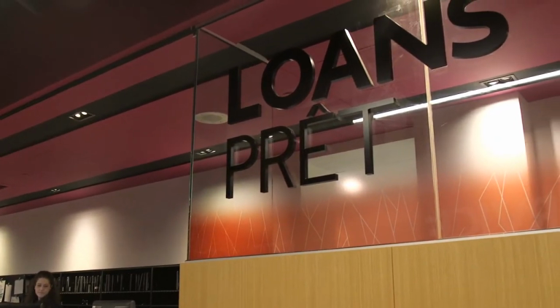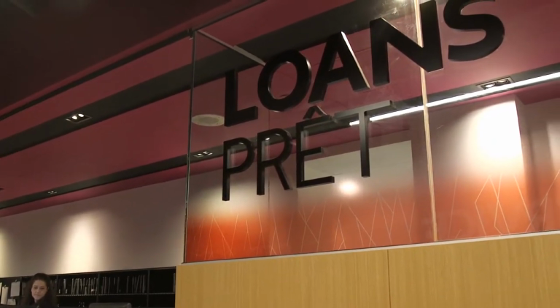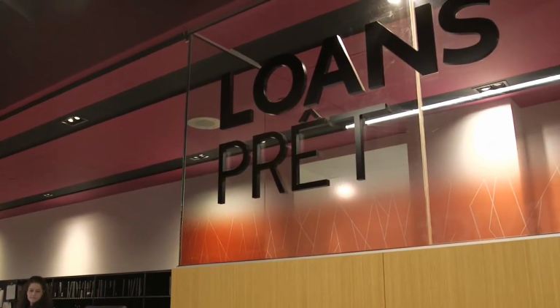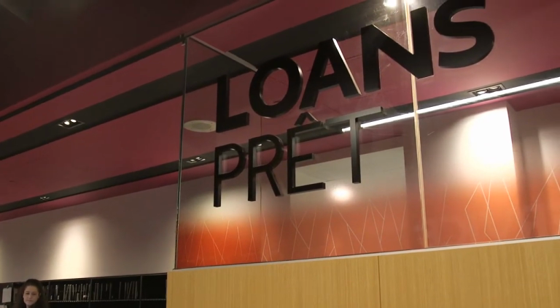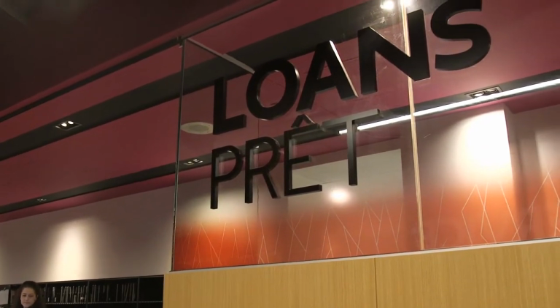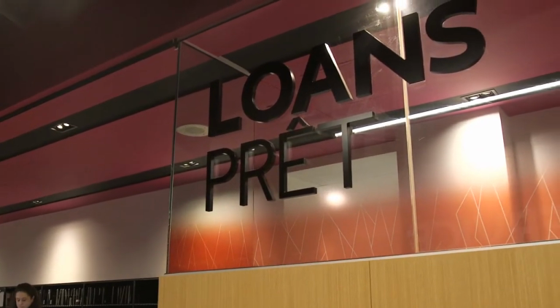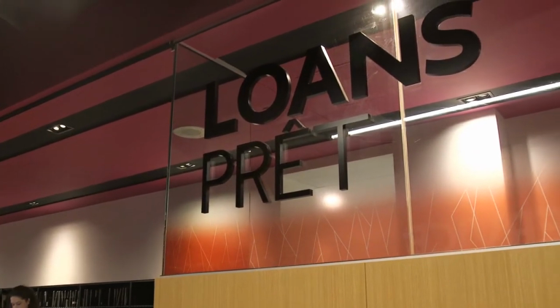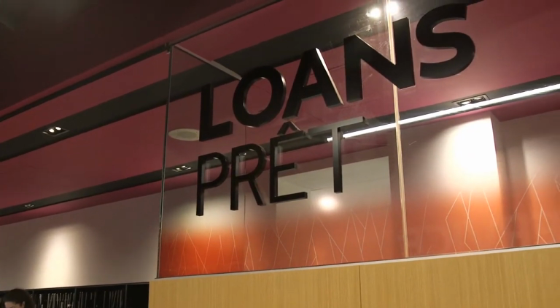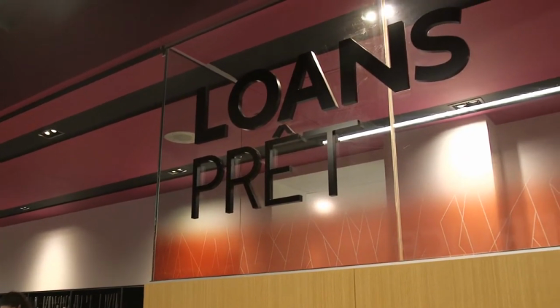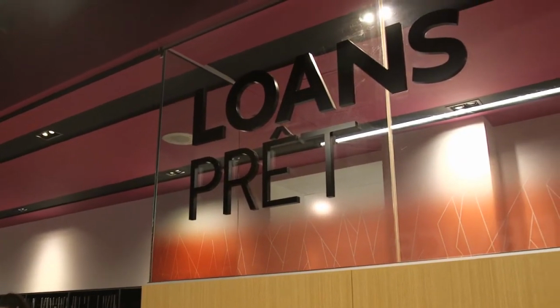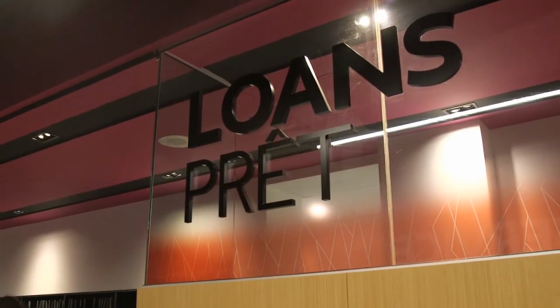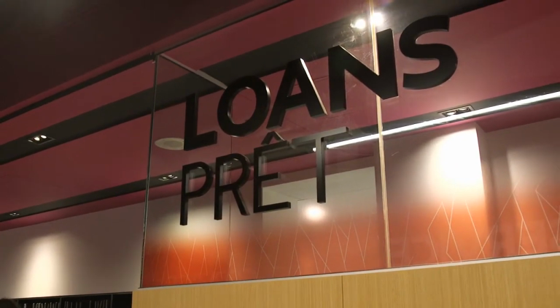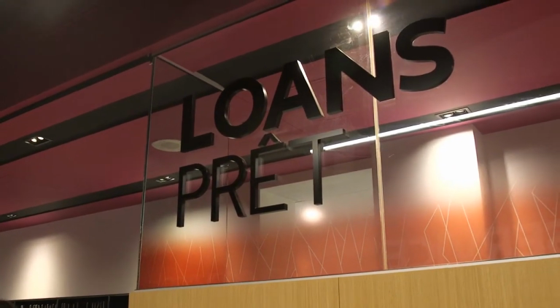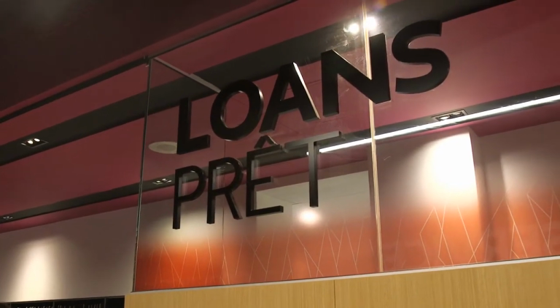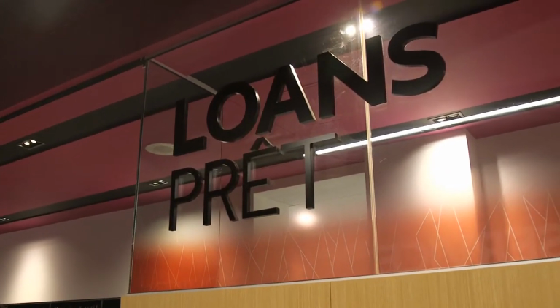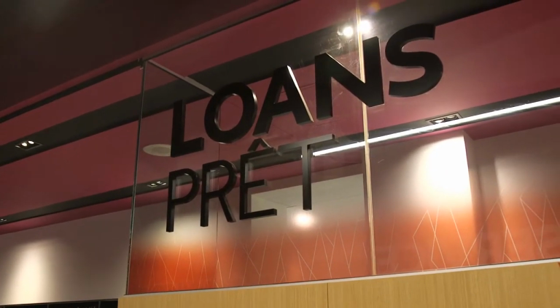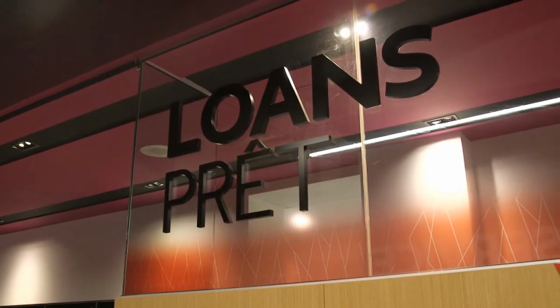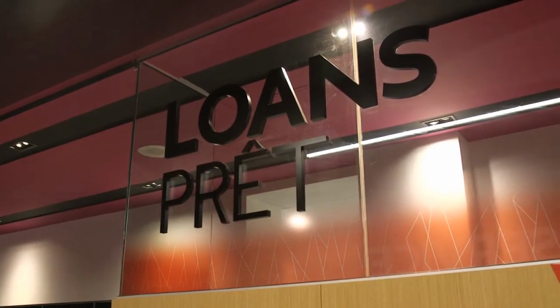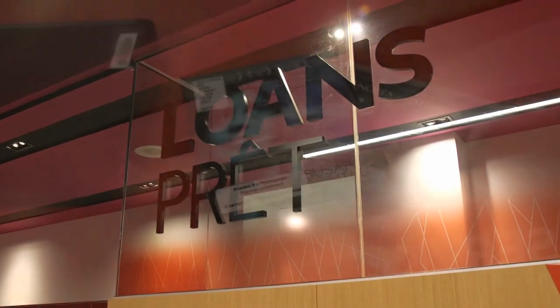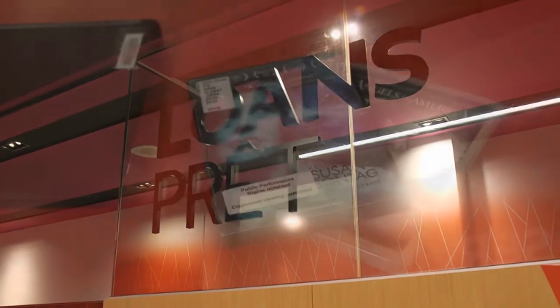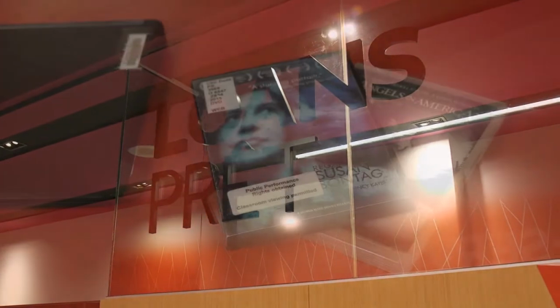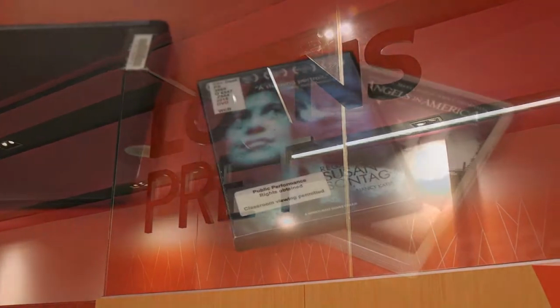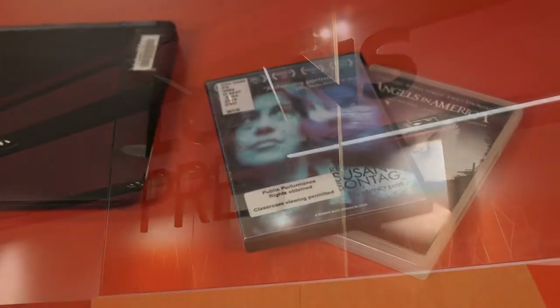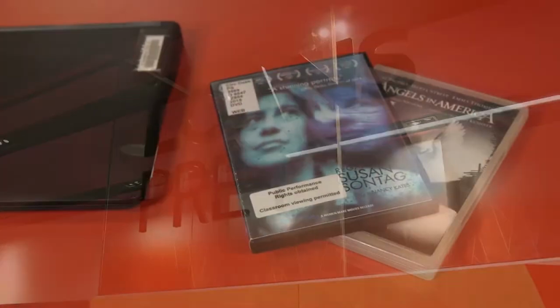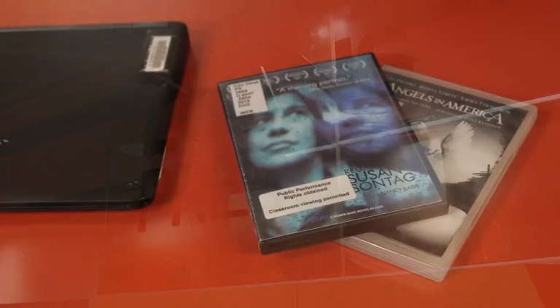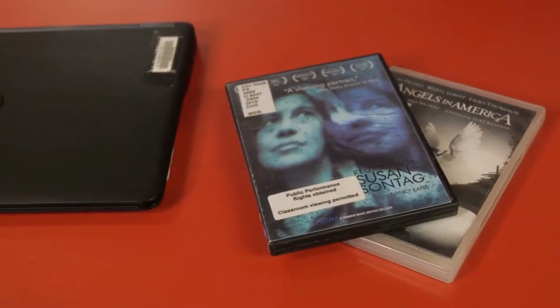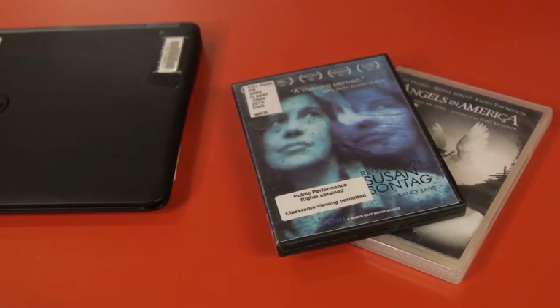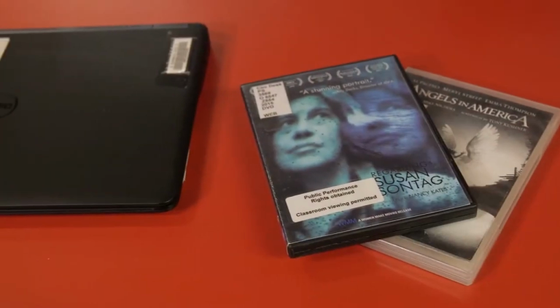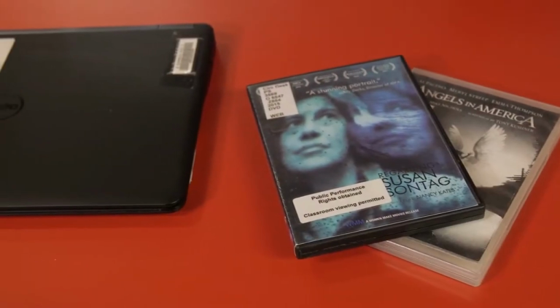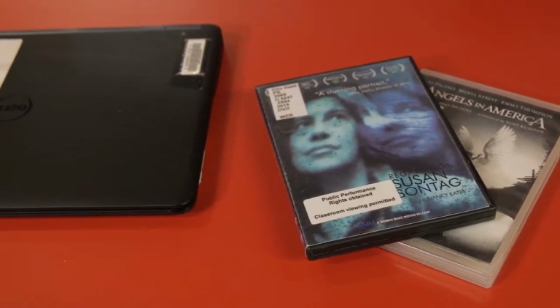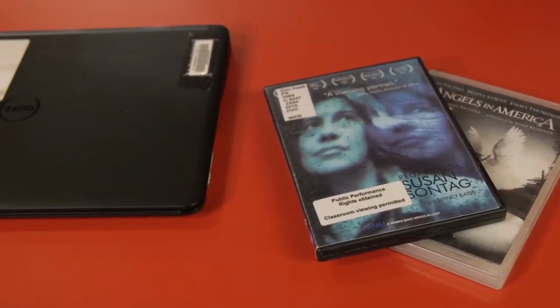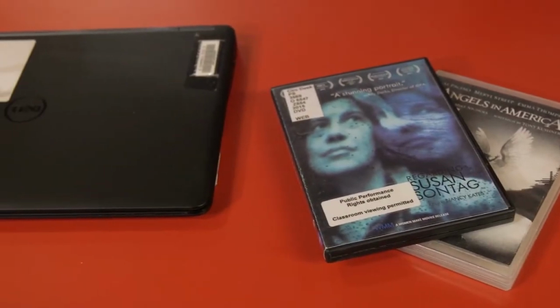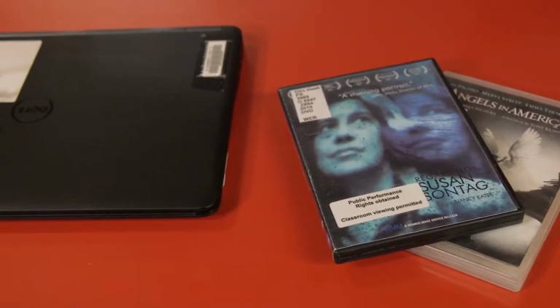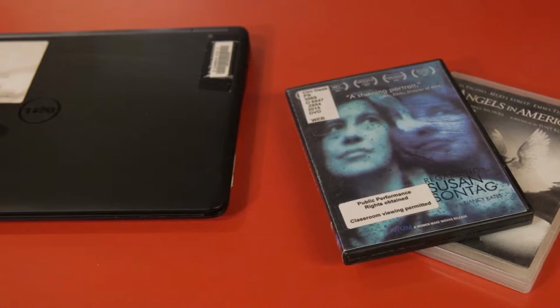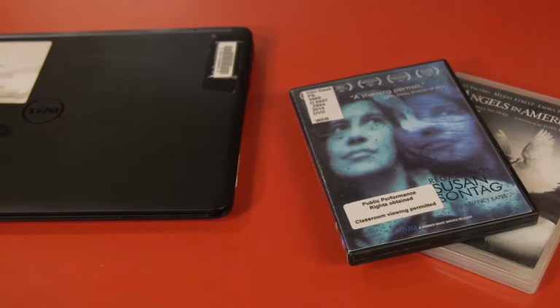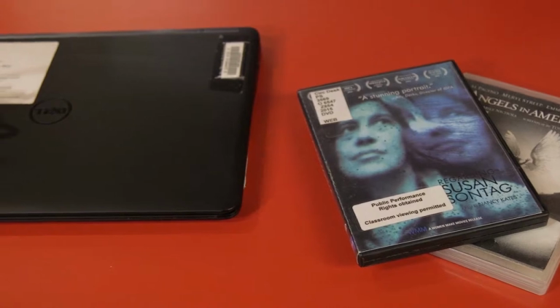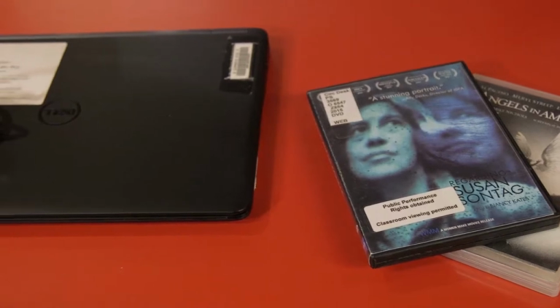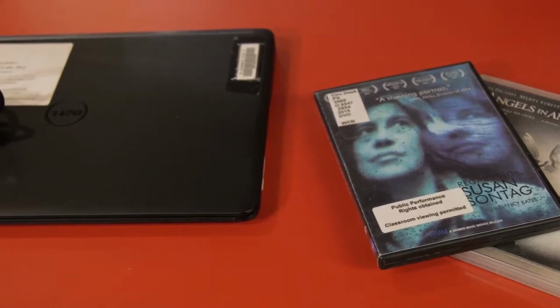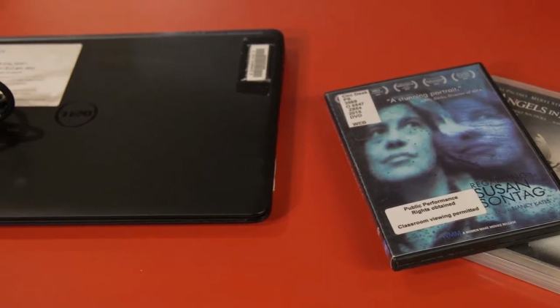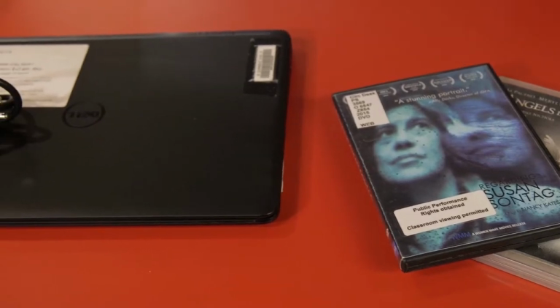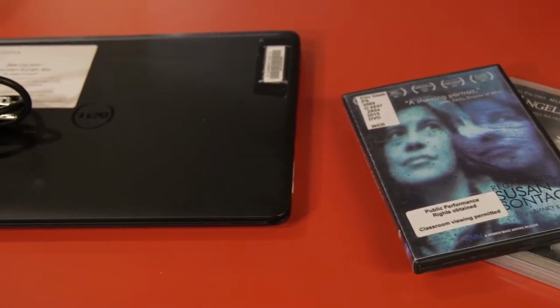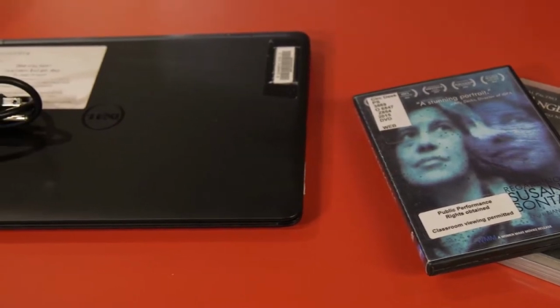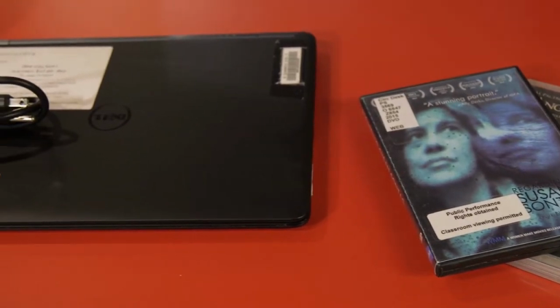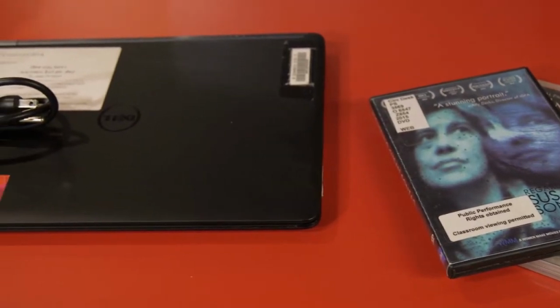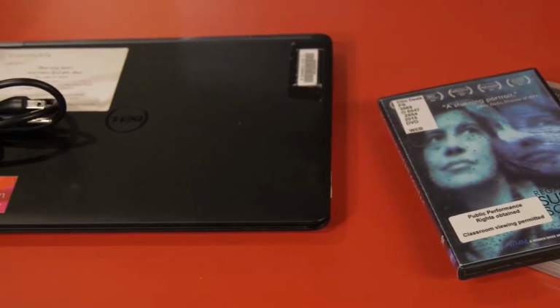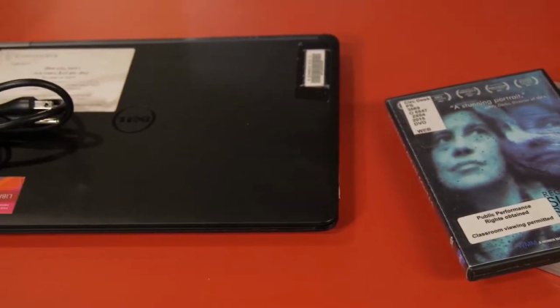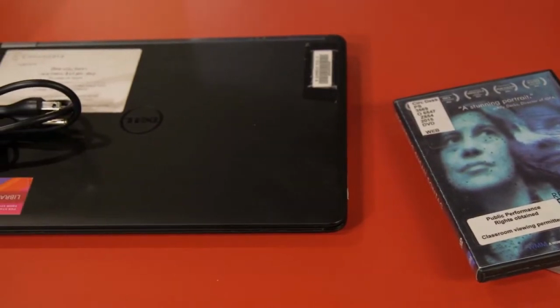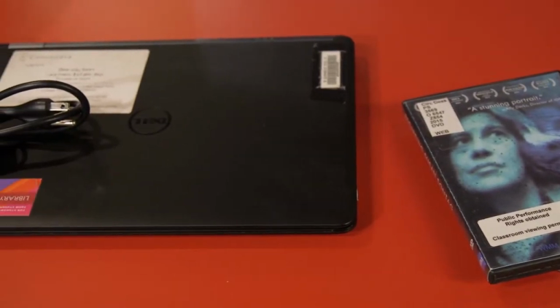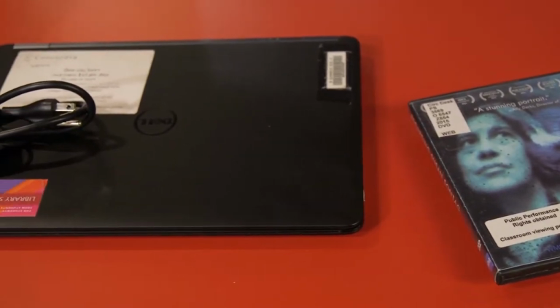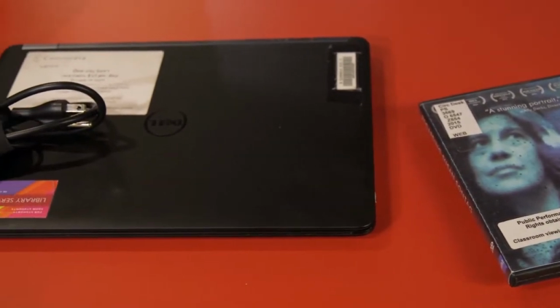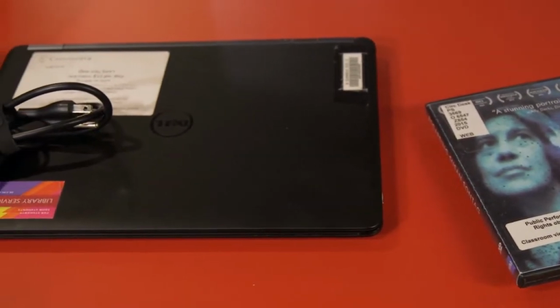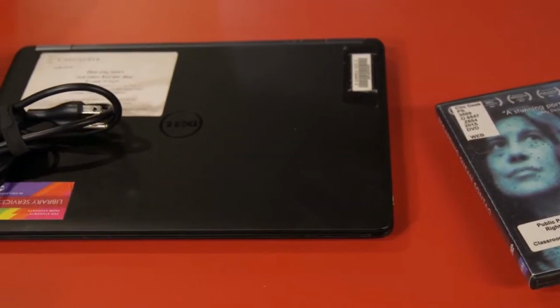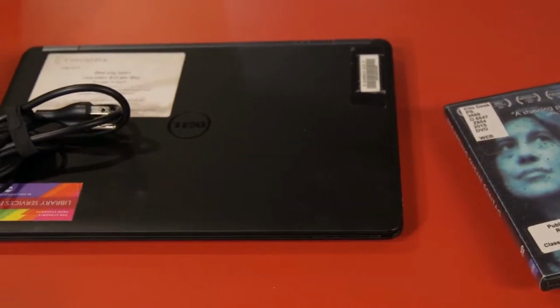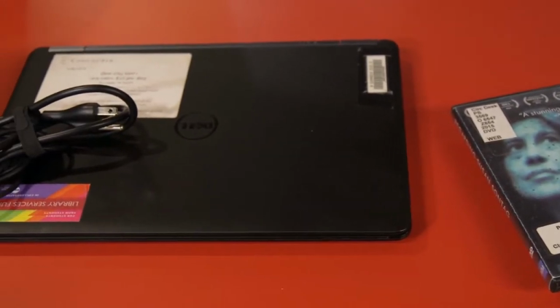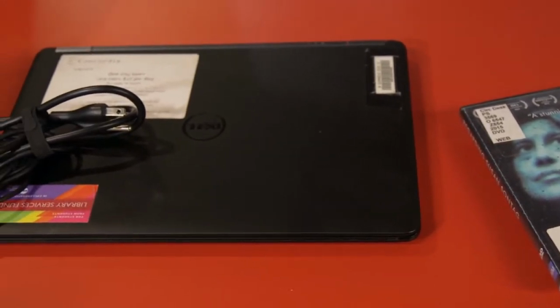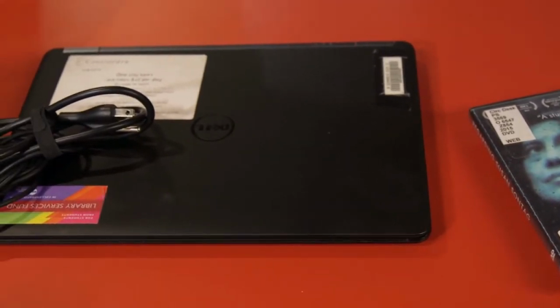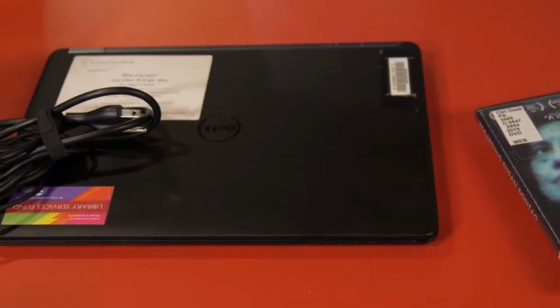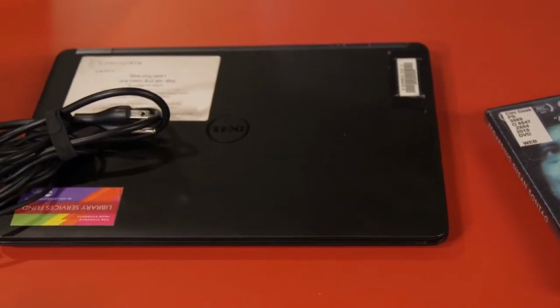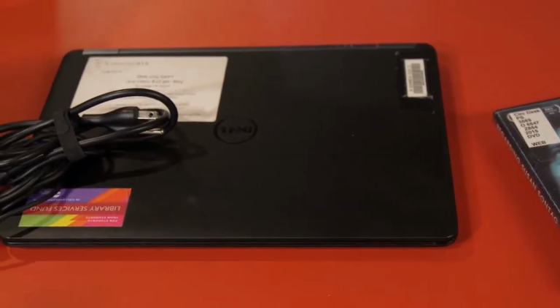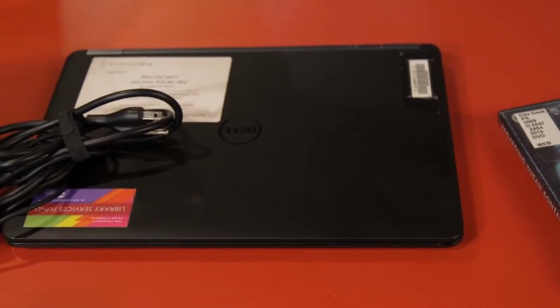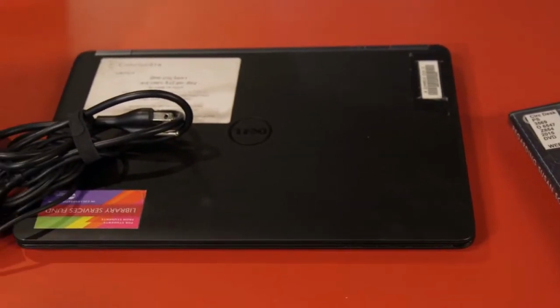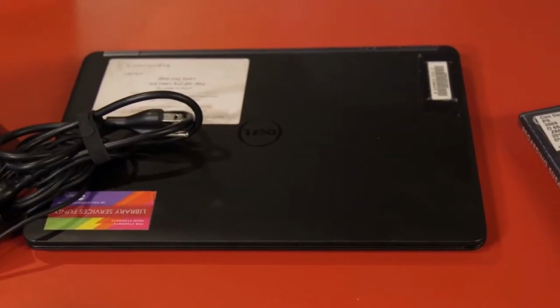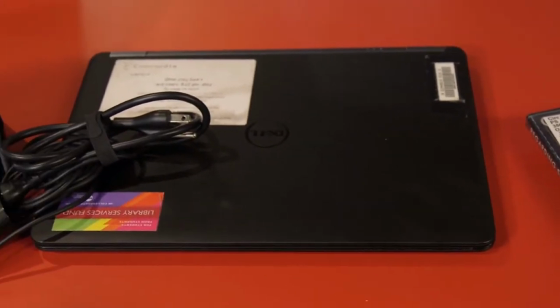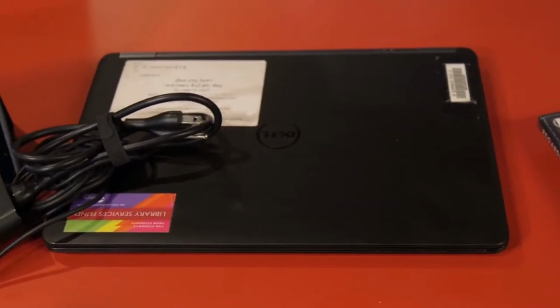Of course you can borrow books from the library, but did you know that you can also borrow DVDs, laptops, tablets, chargers, and more?